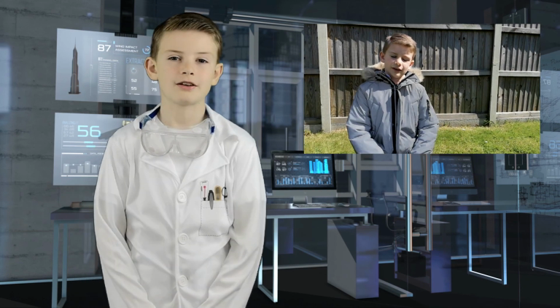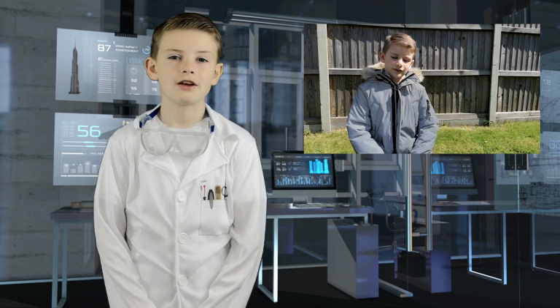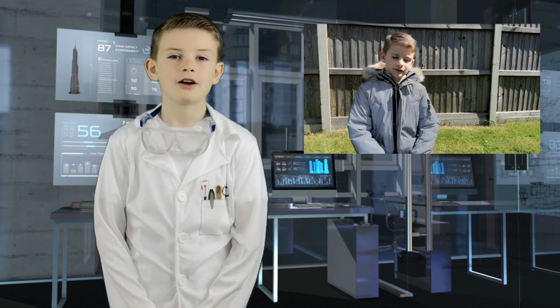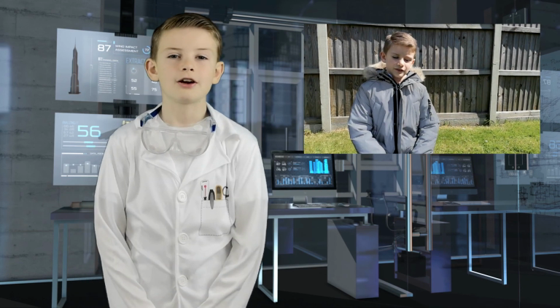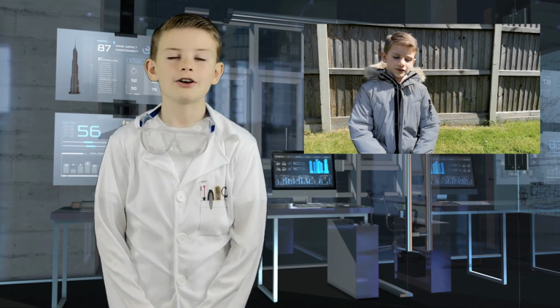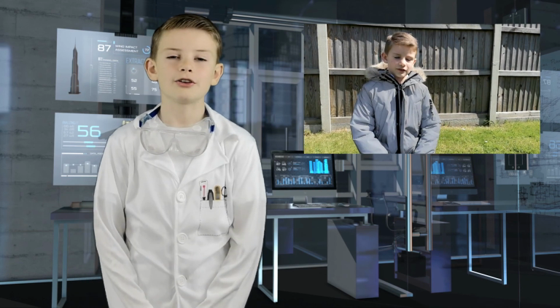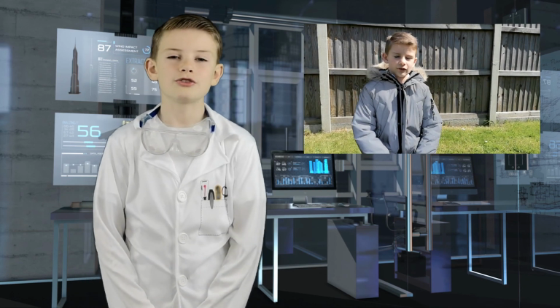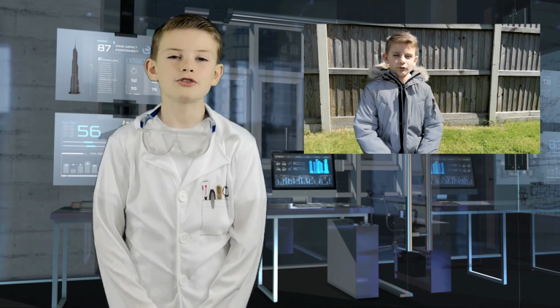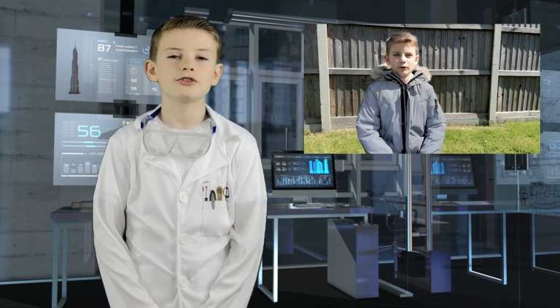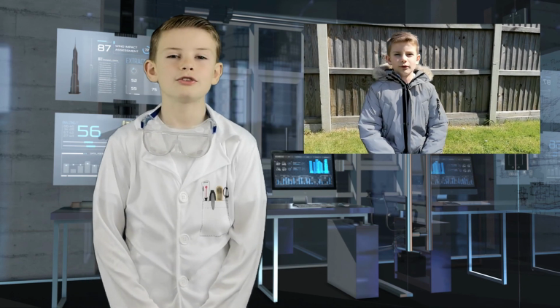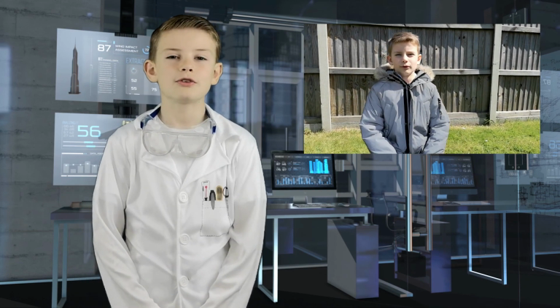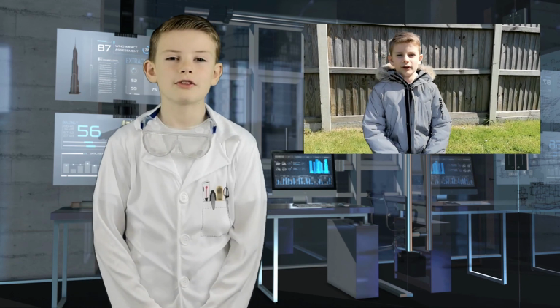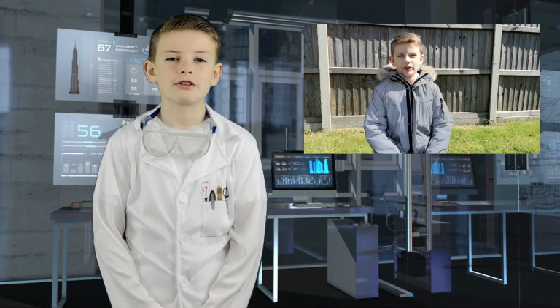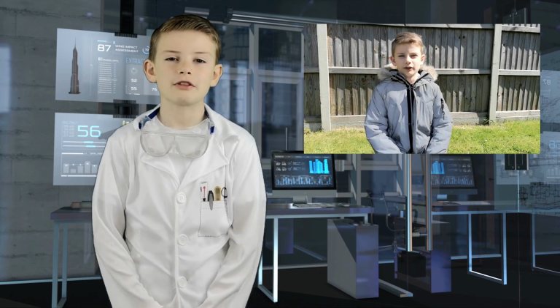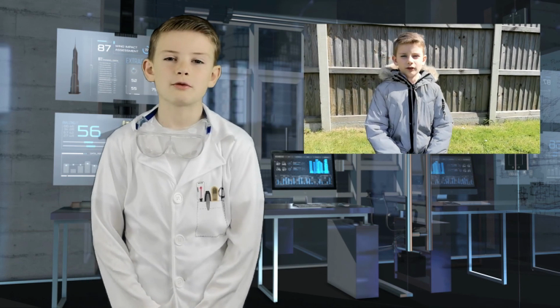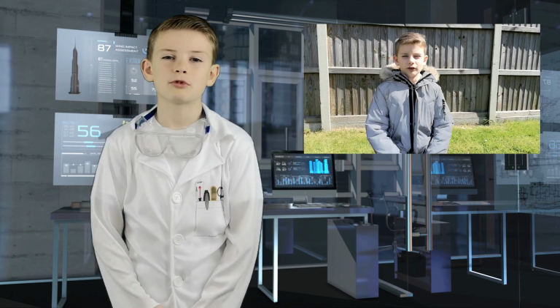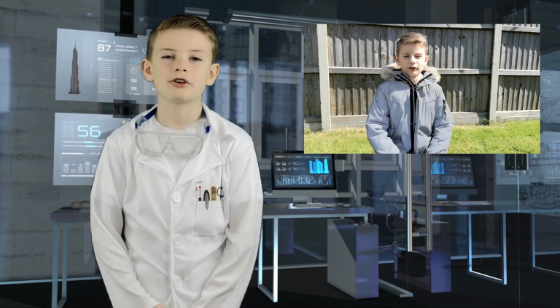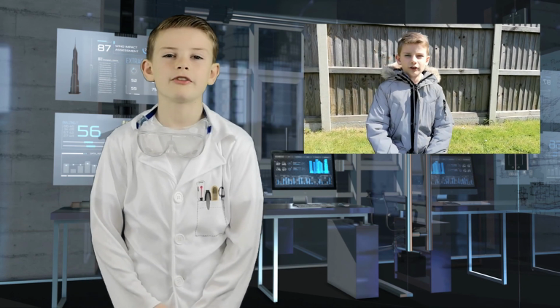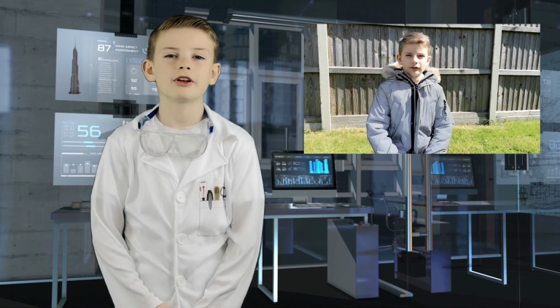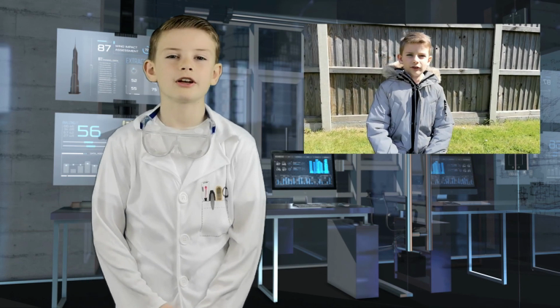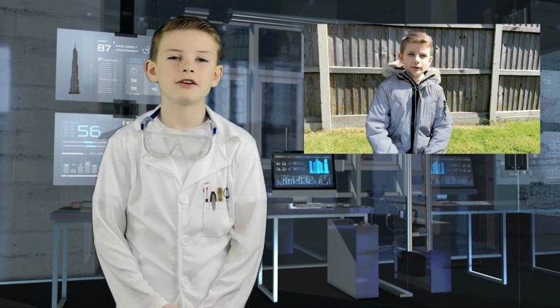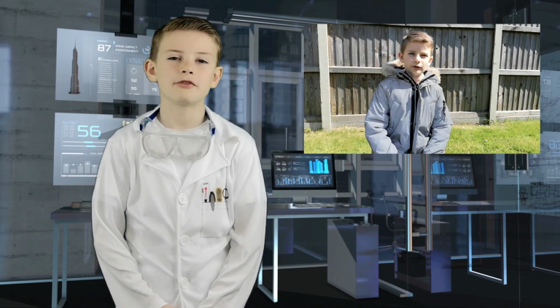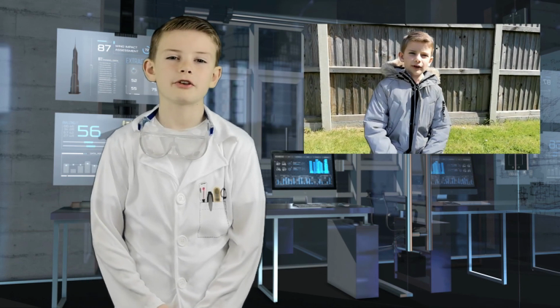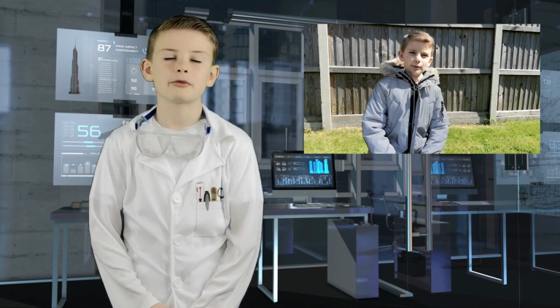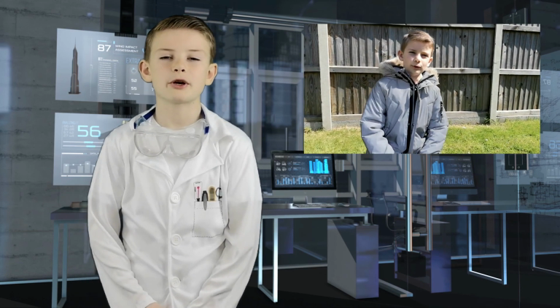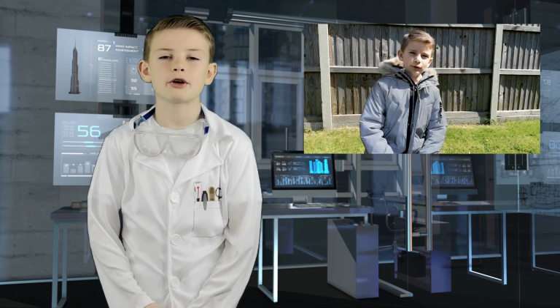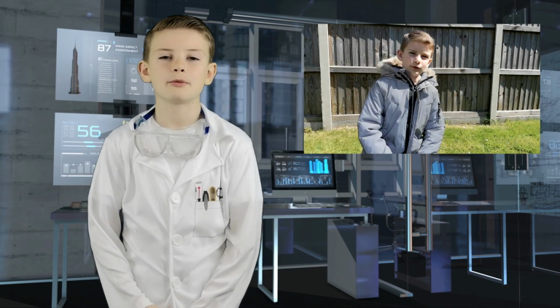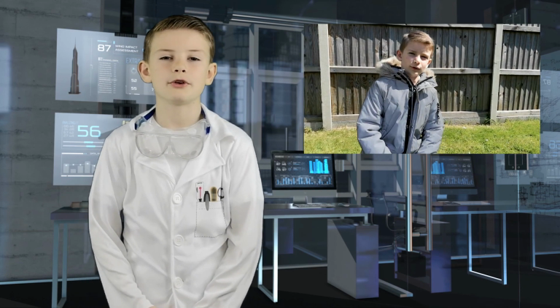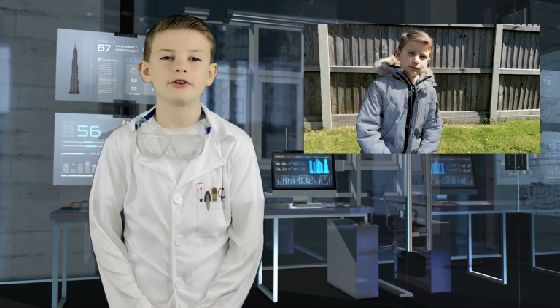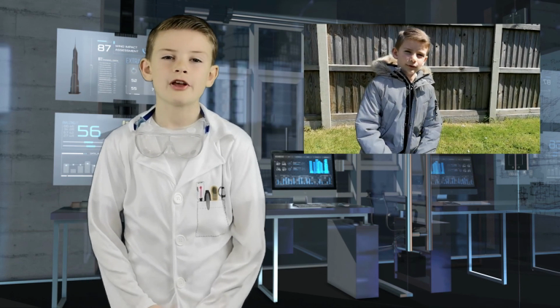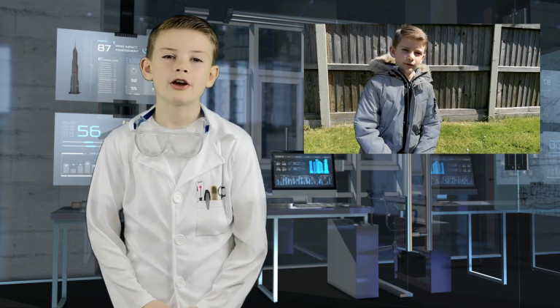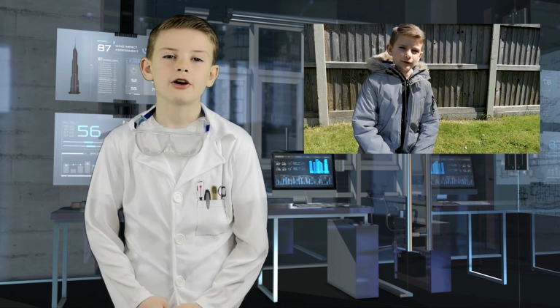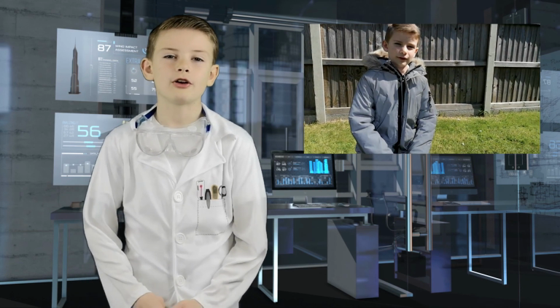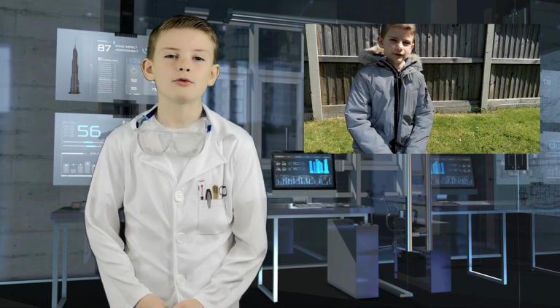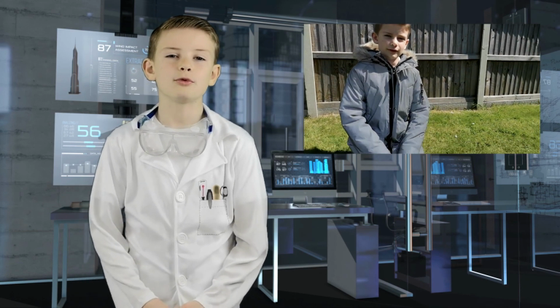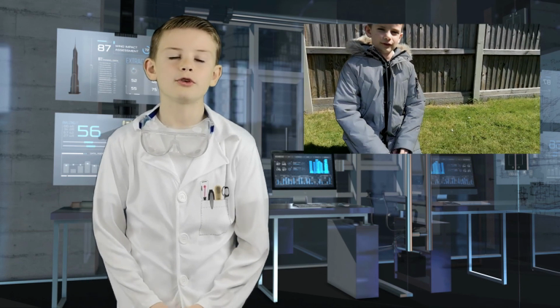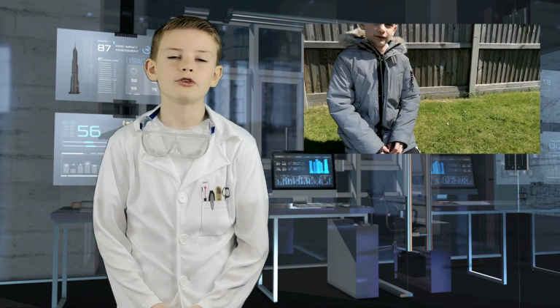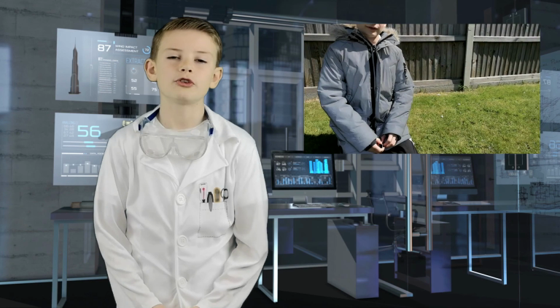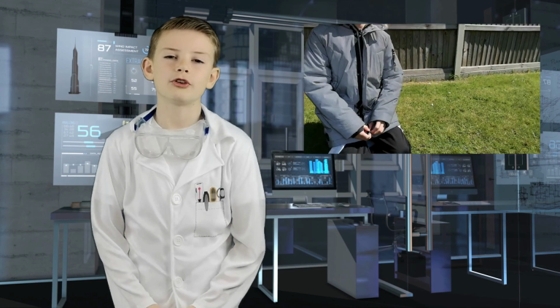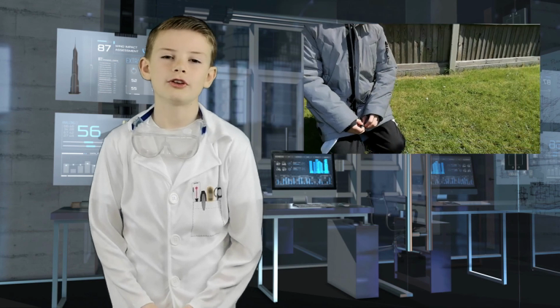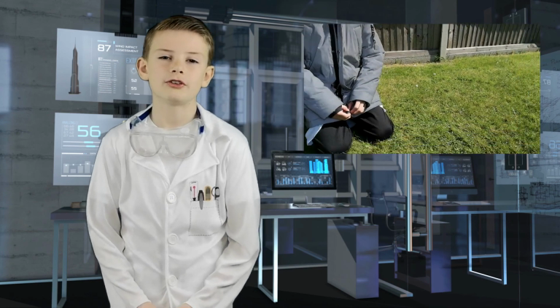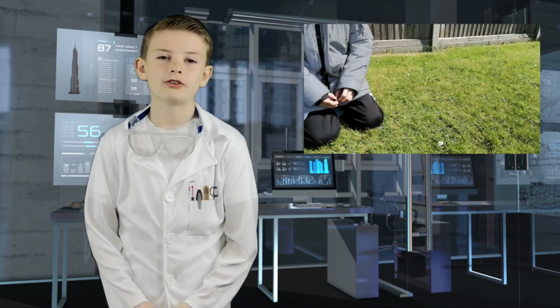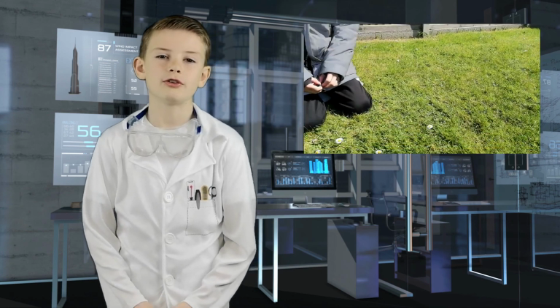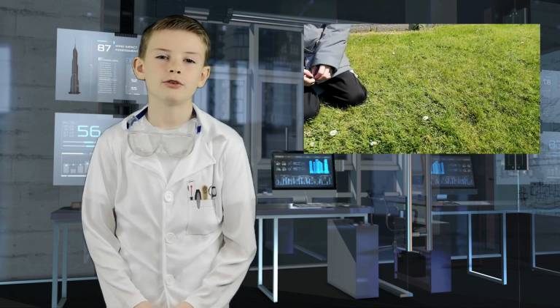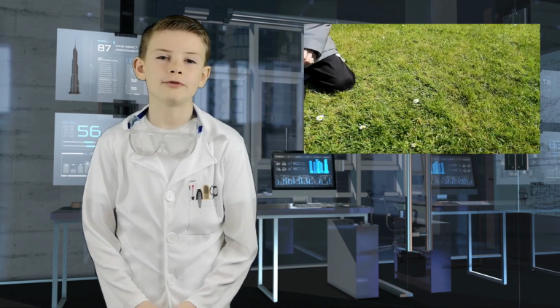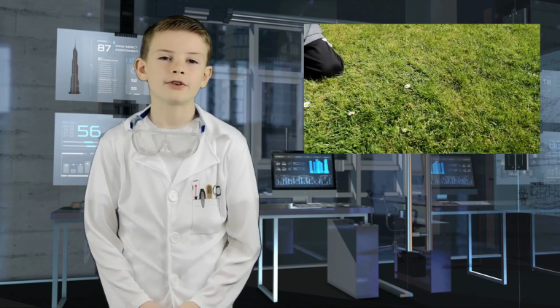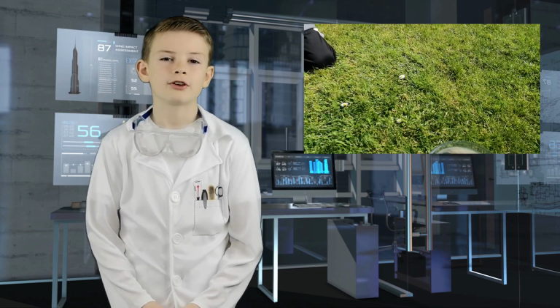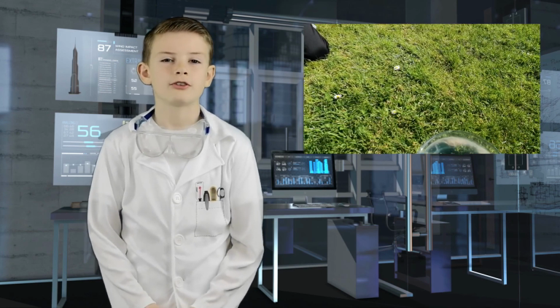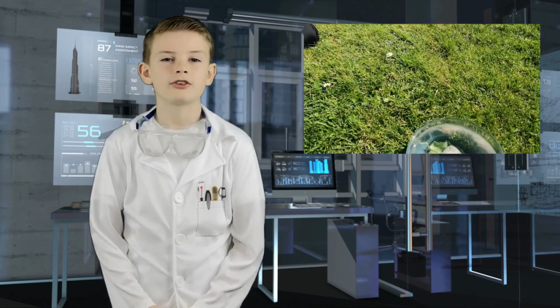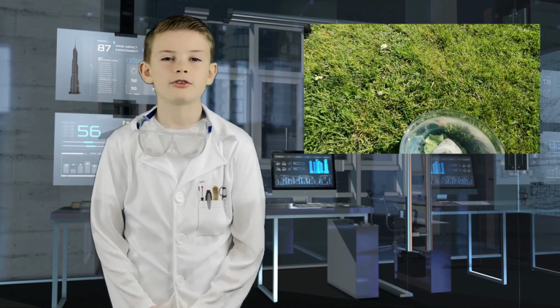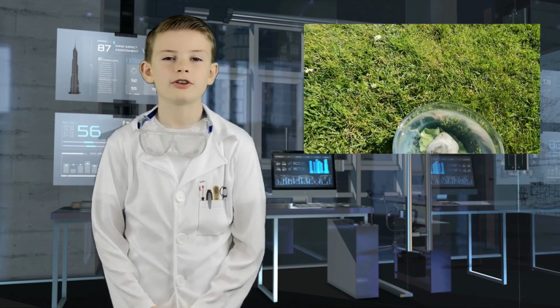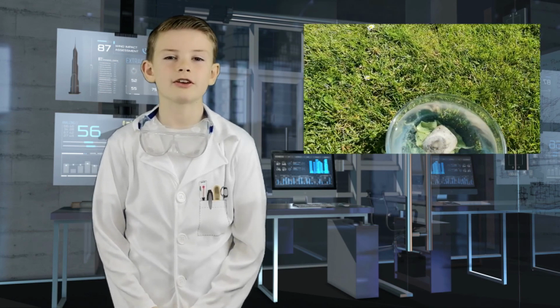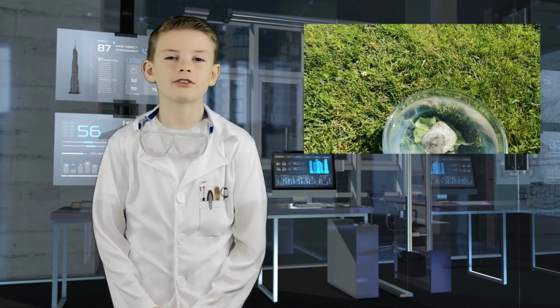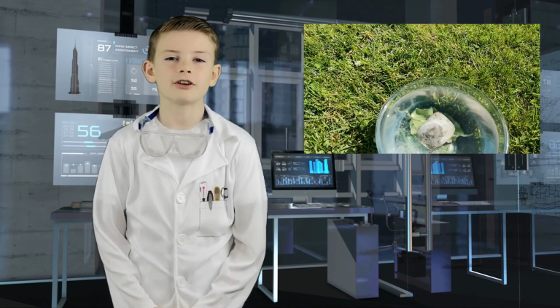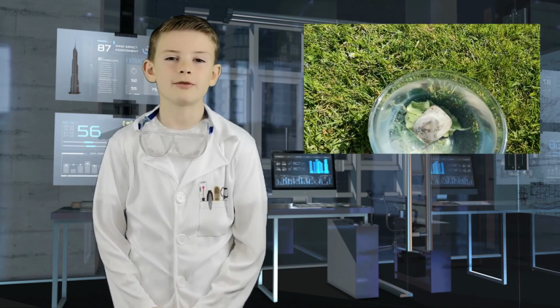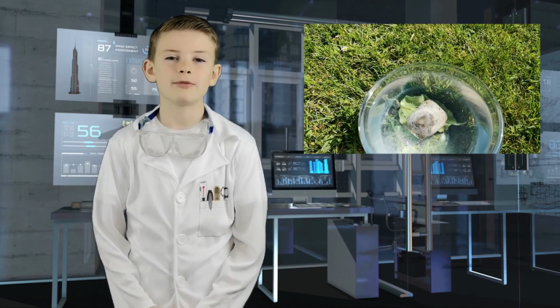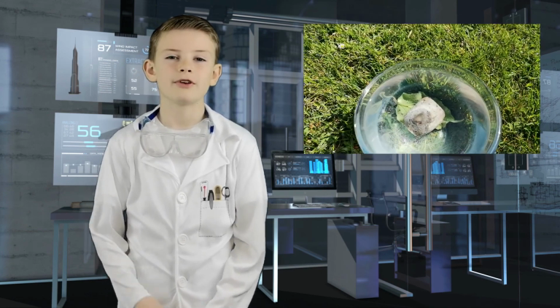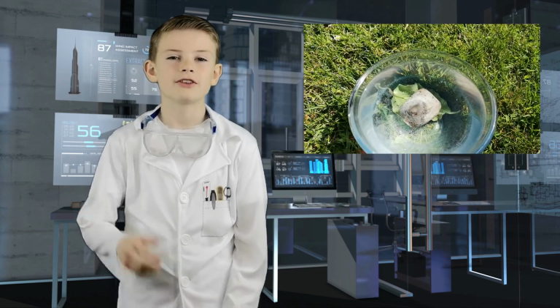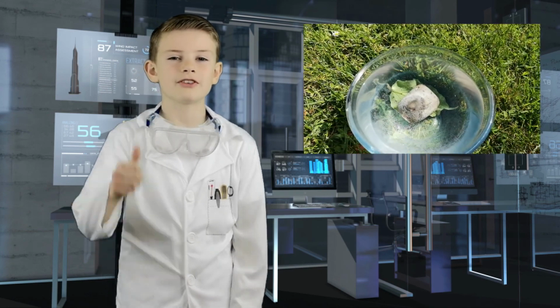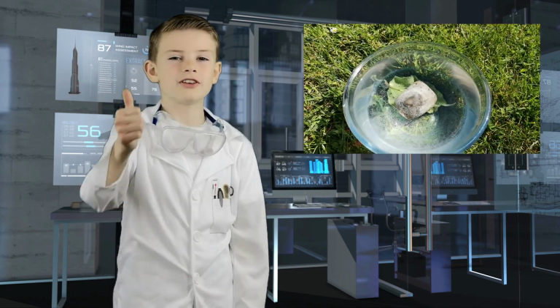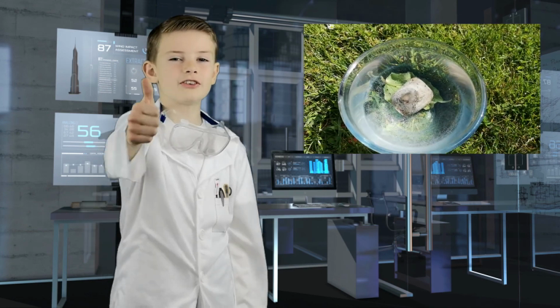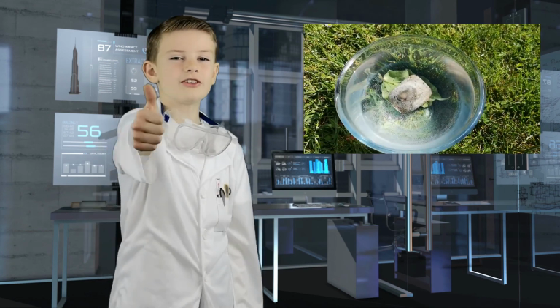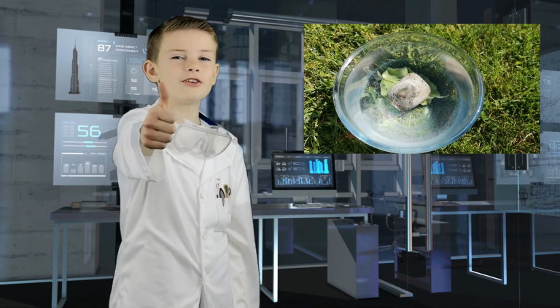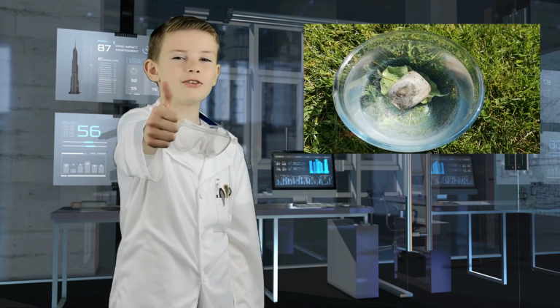I enjoyed doing the breathing leaf experiment. I hope you enjoyed it too. Until the next time, see you soon!